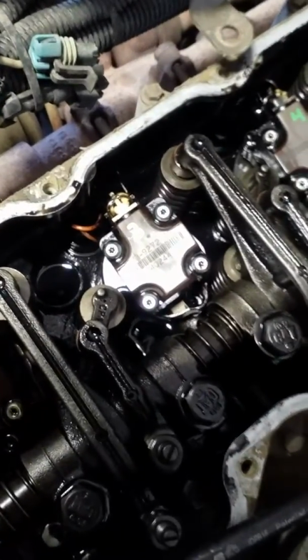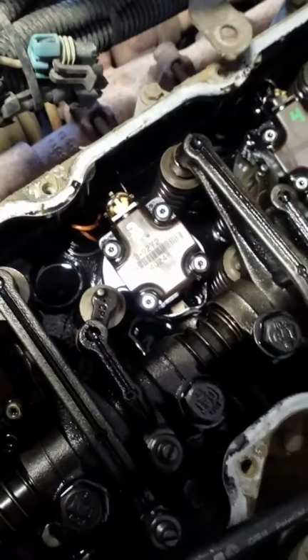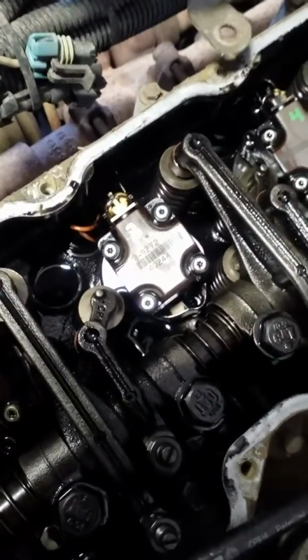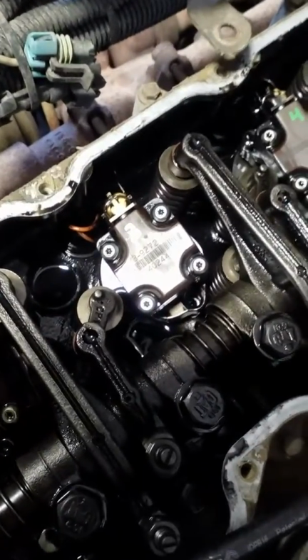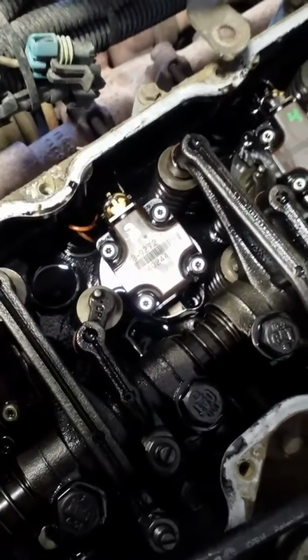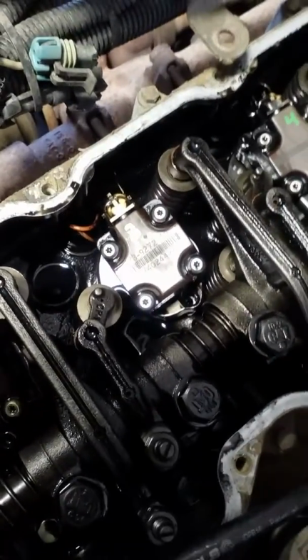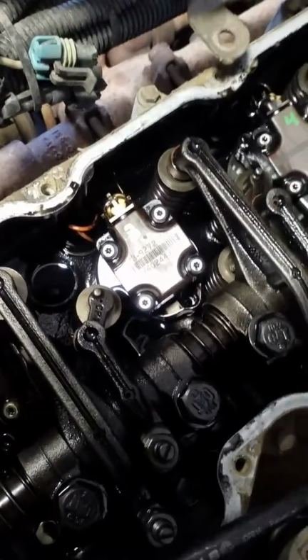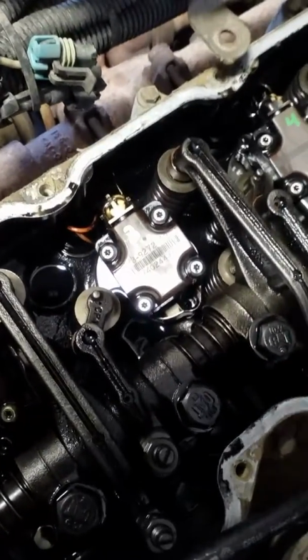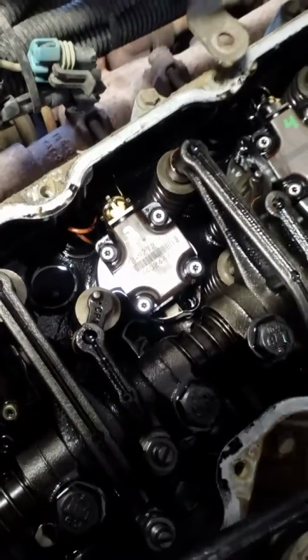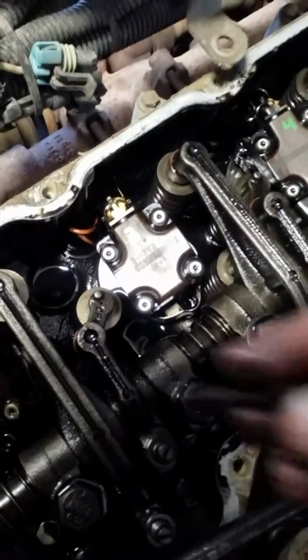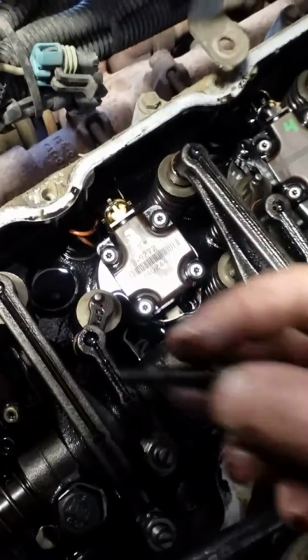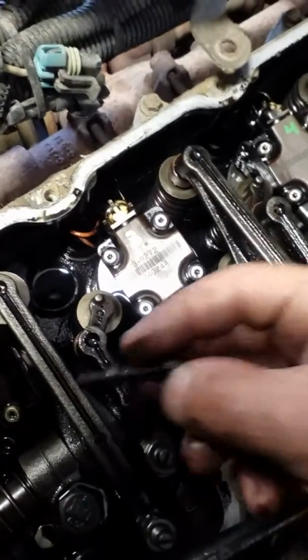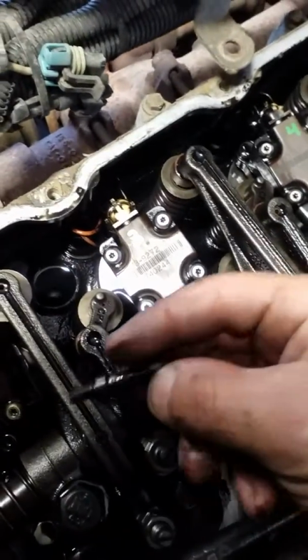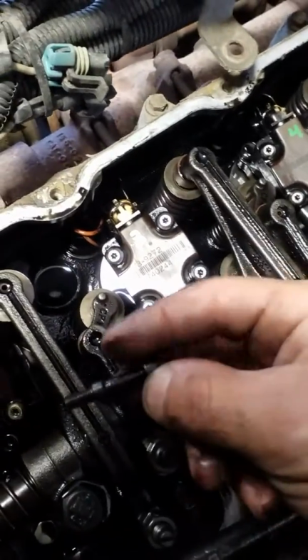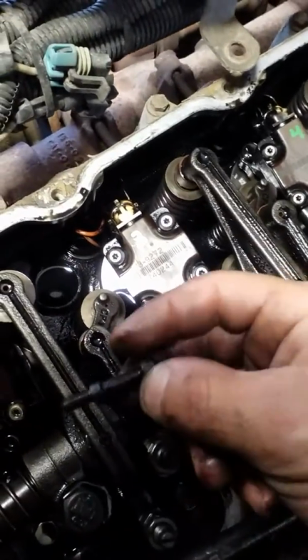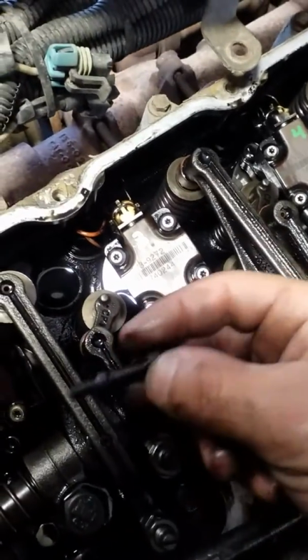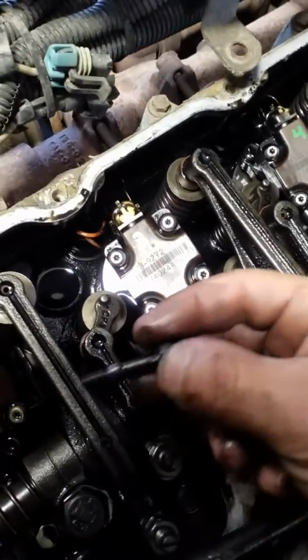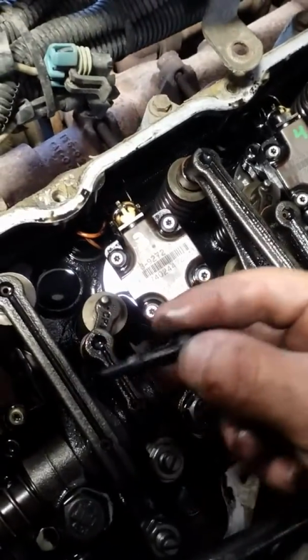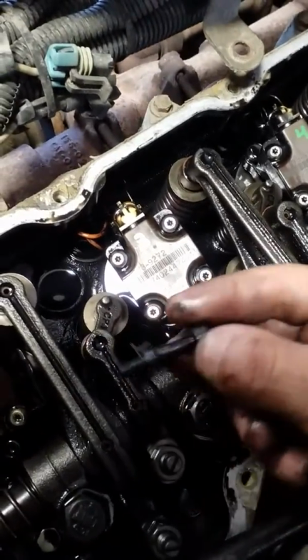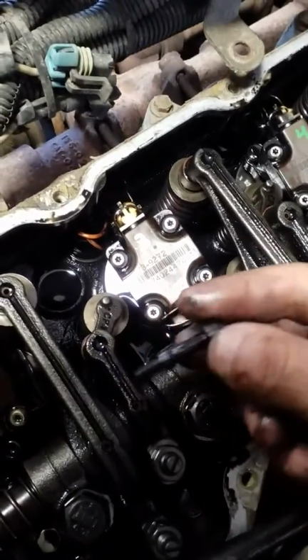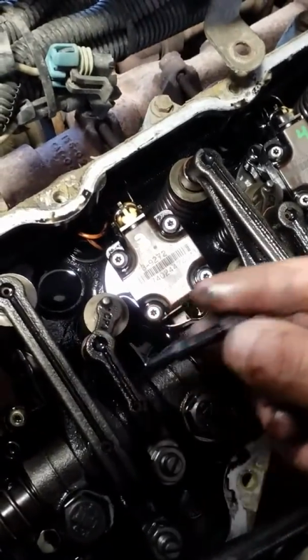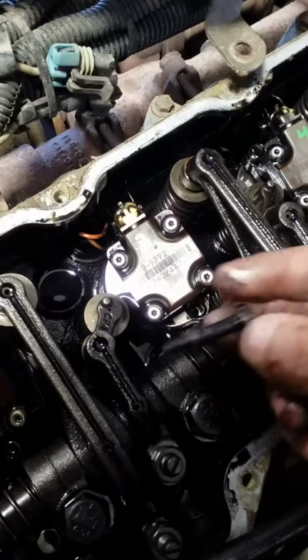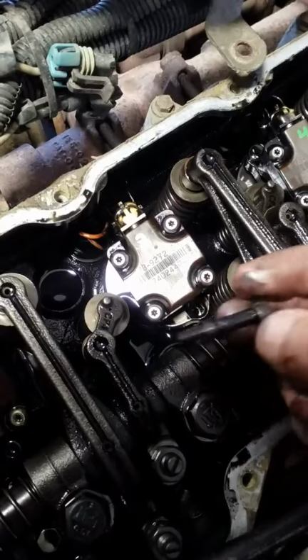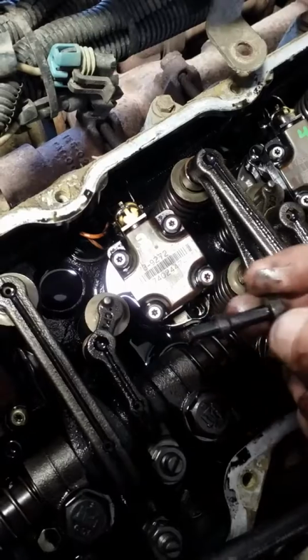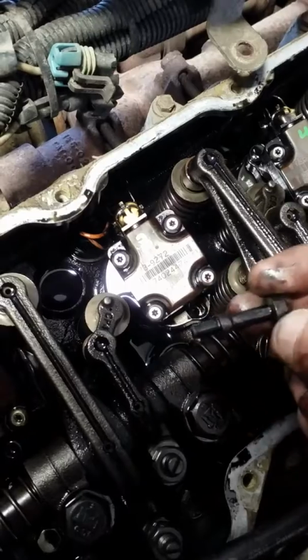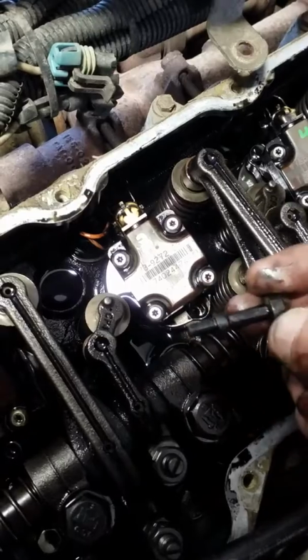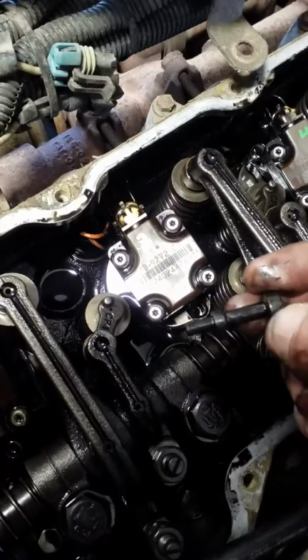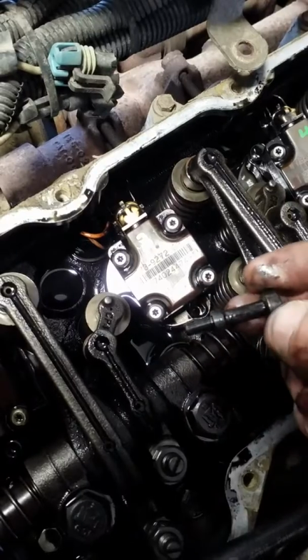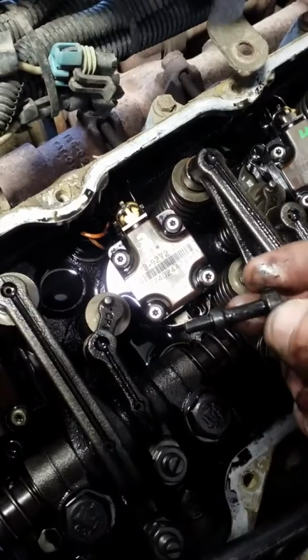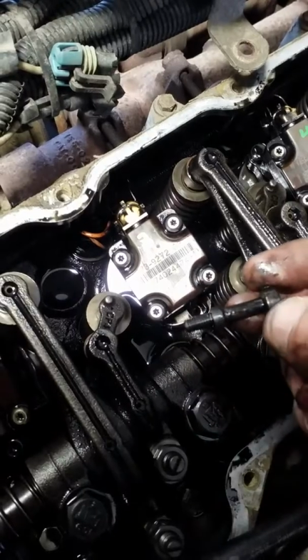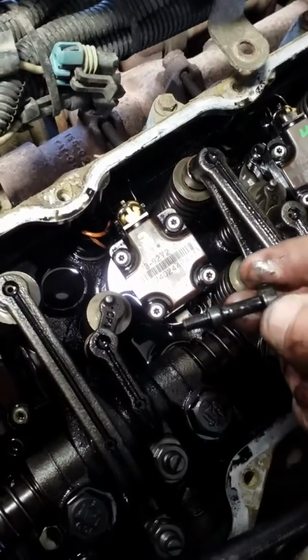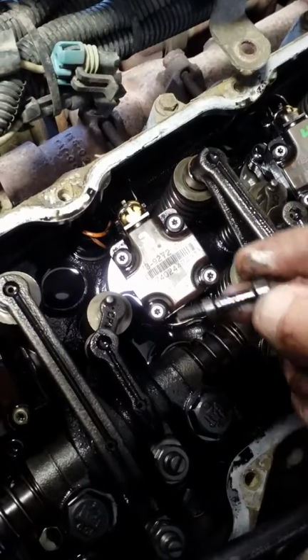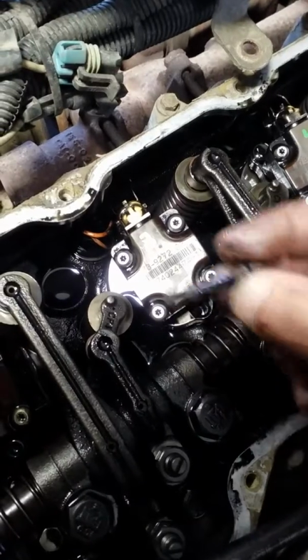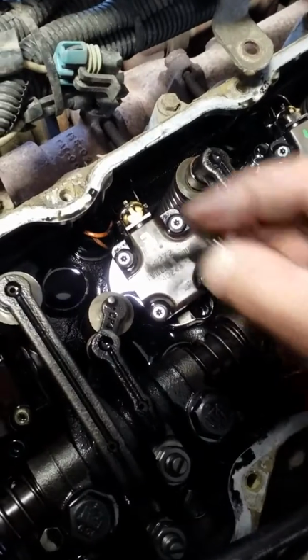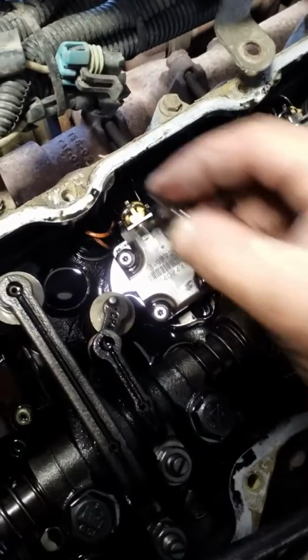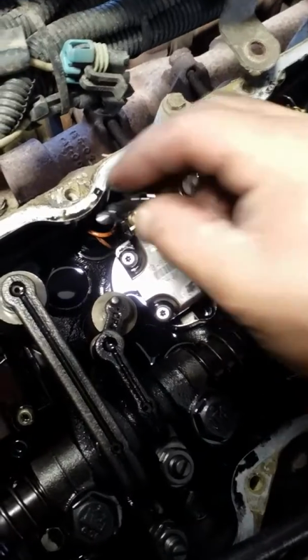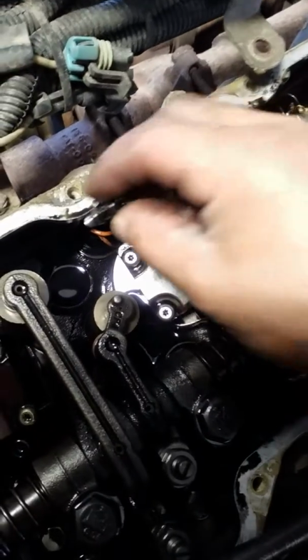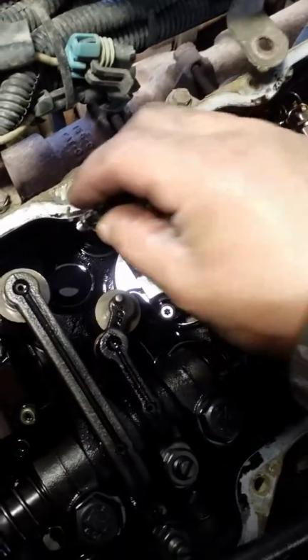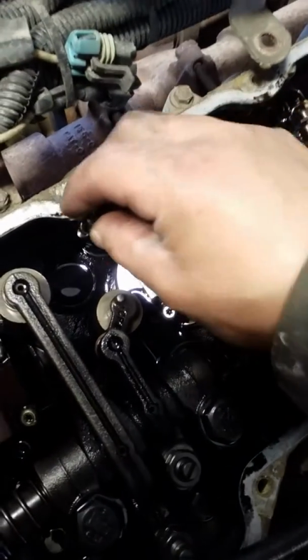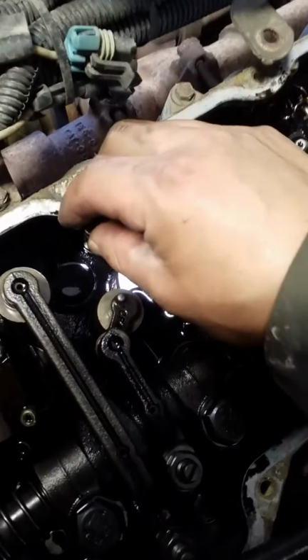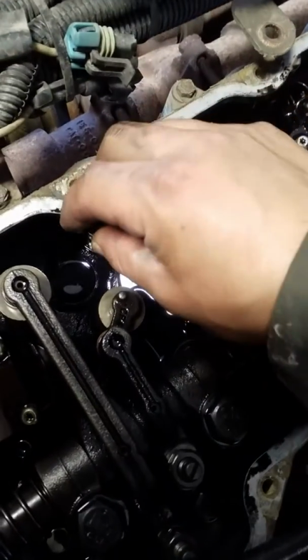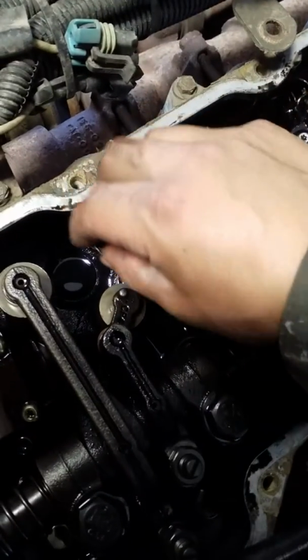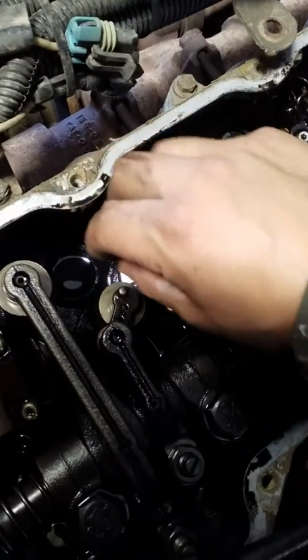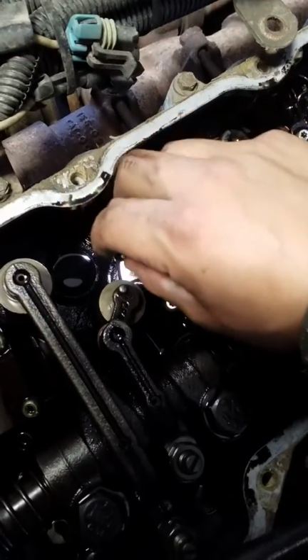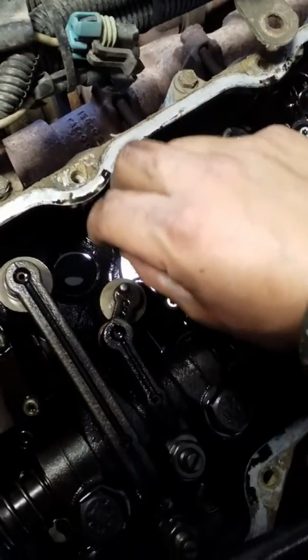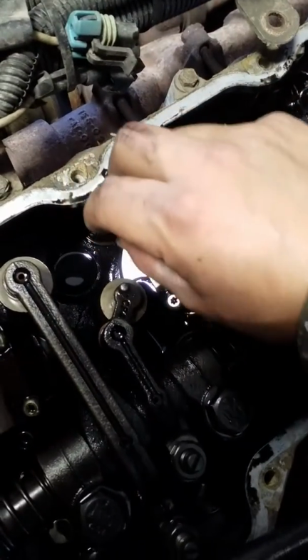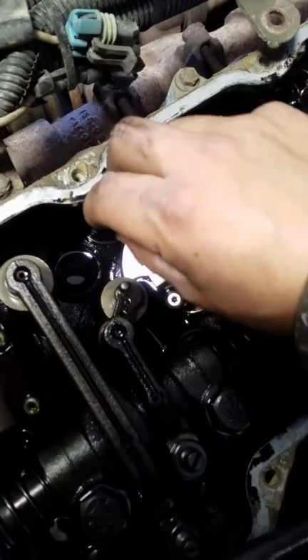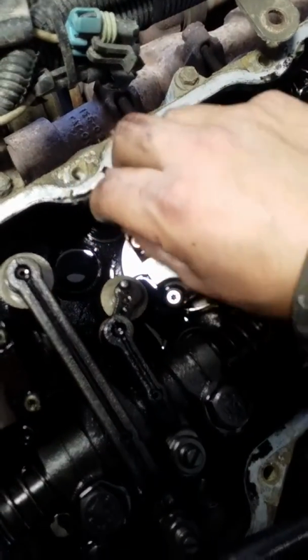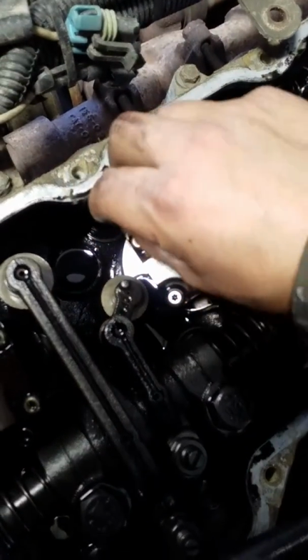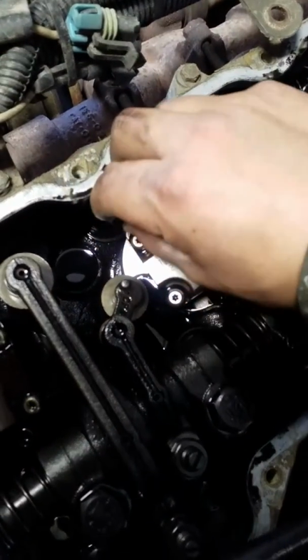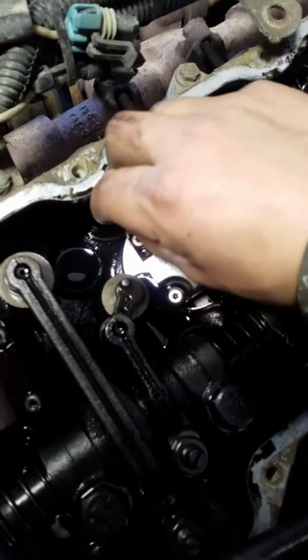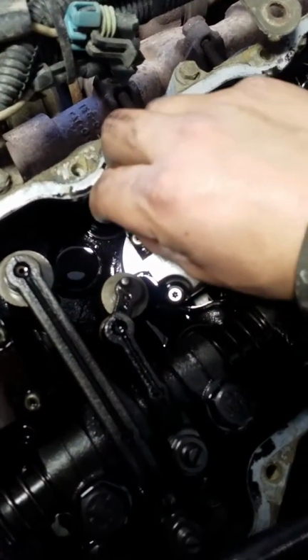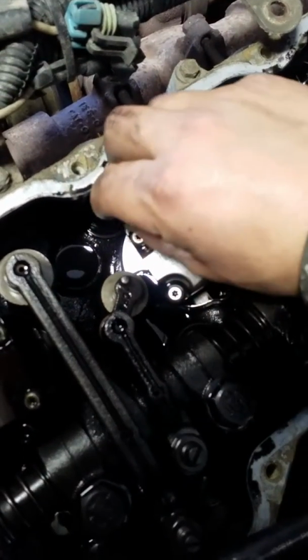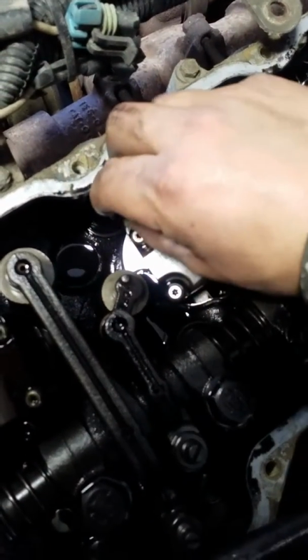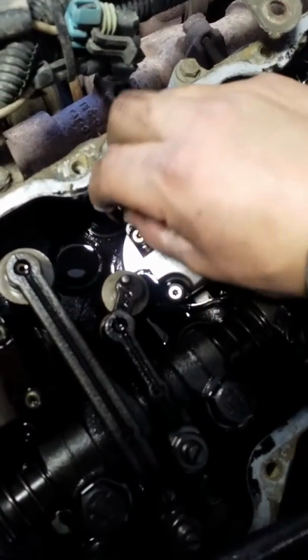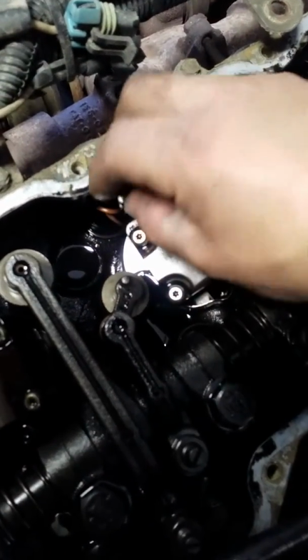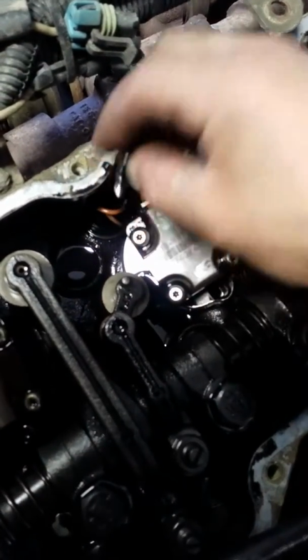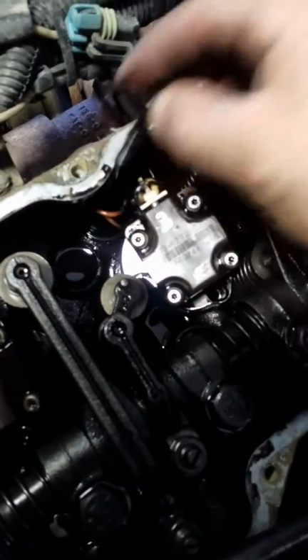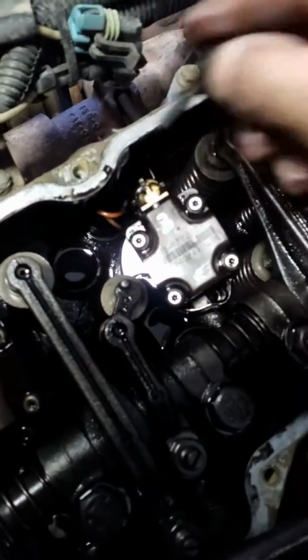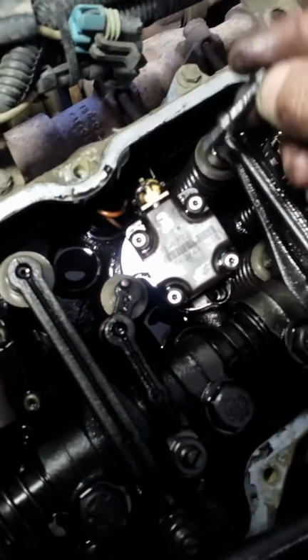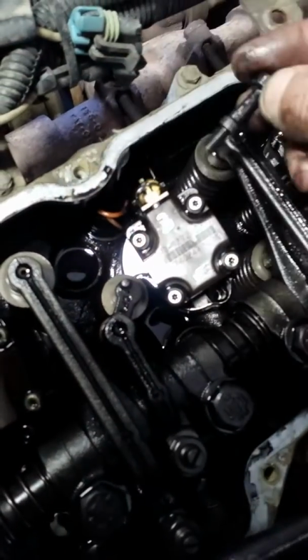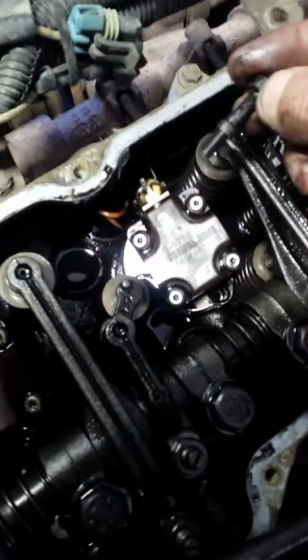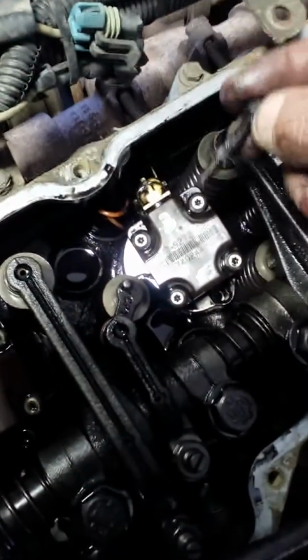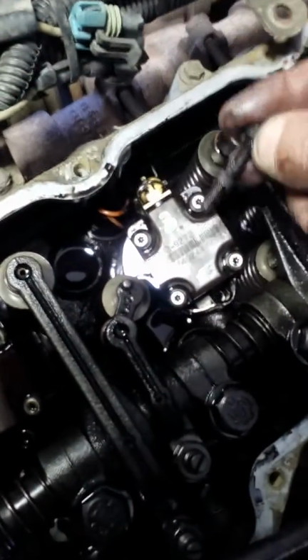And it's got another one which is this one. That one is on the back side. You got to pull that out.